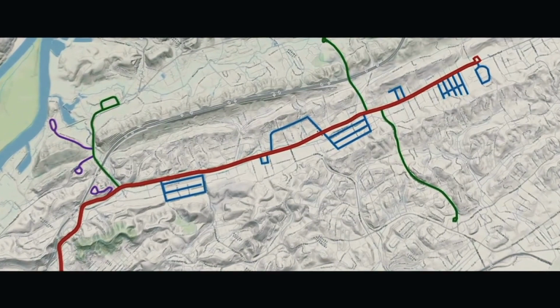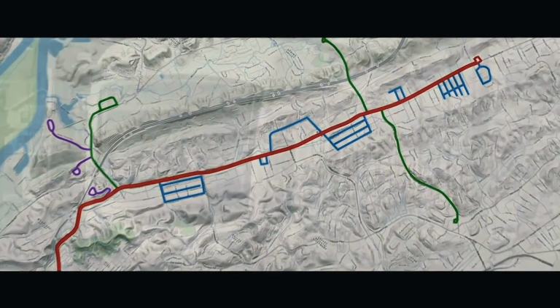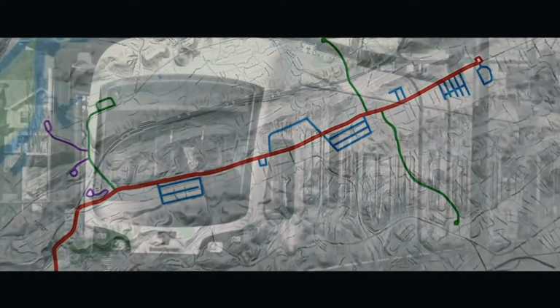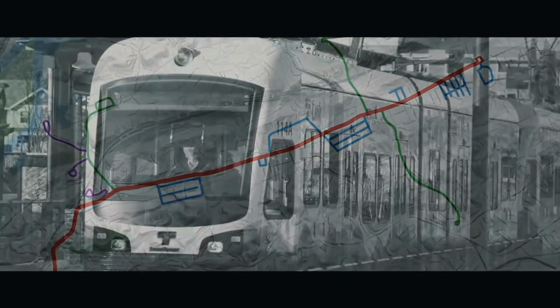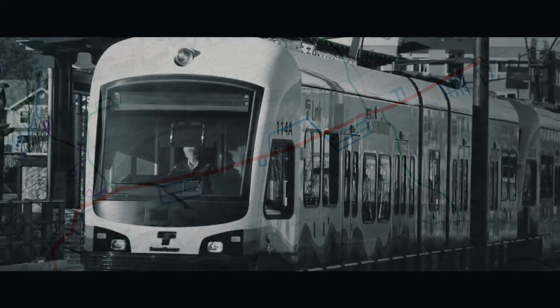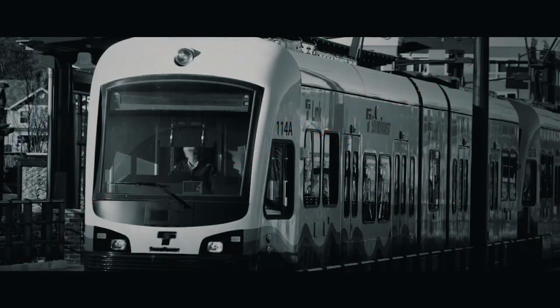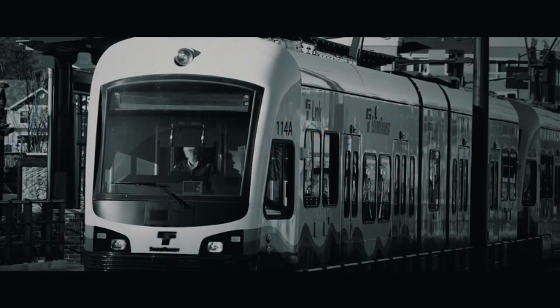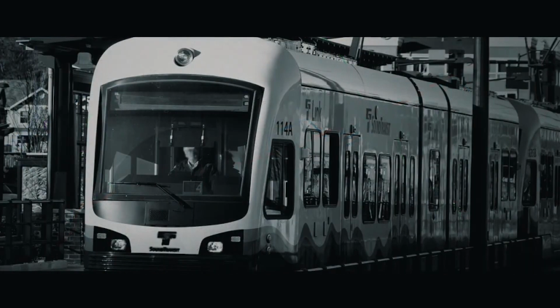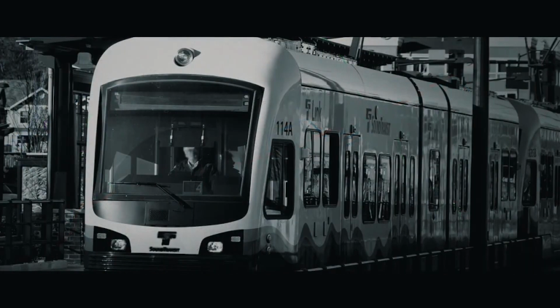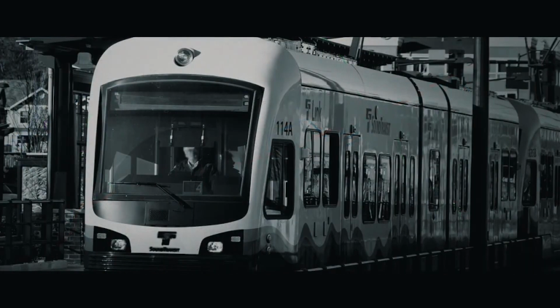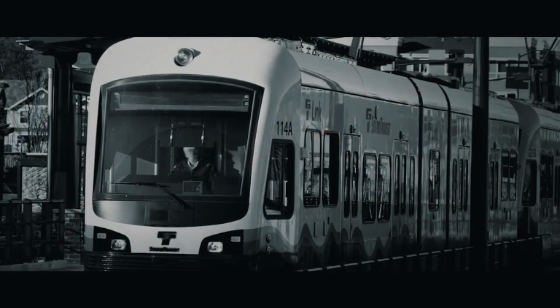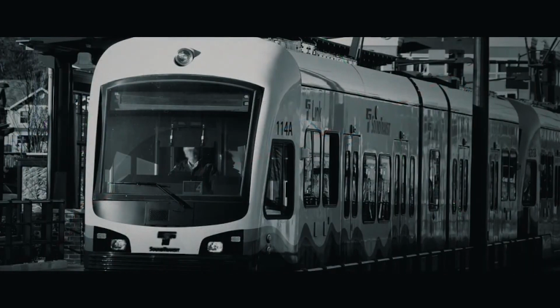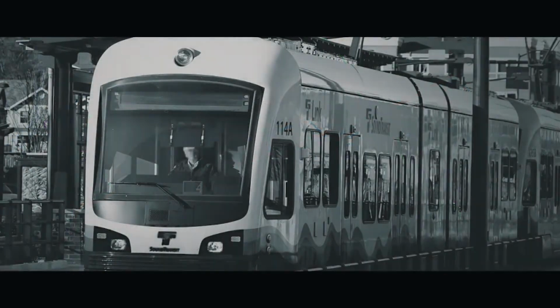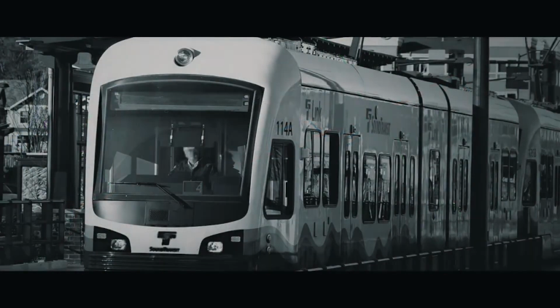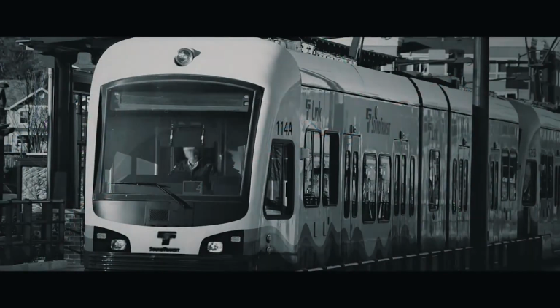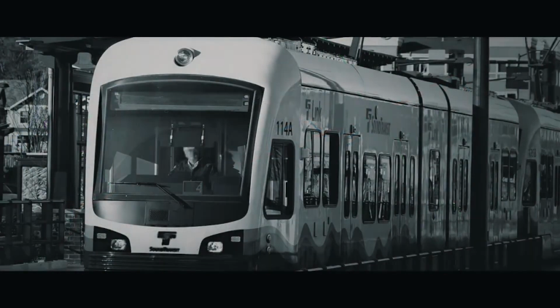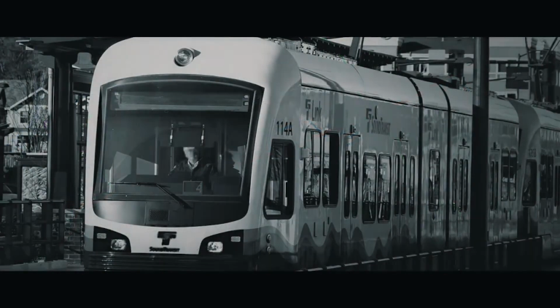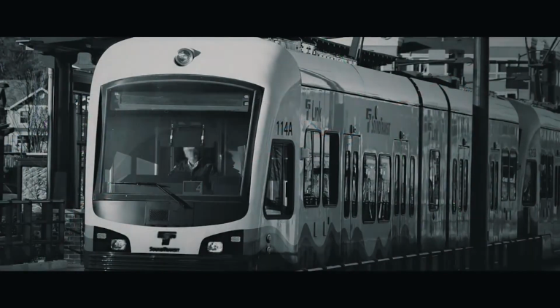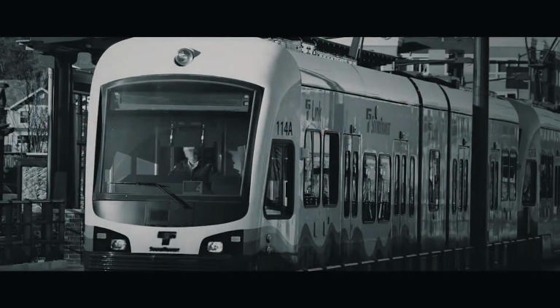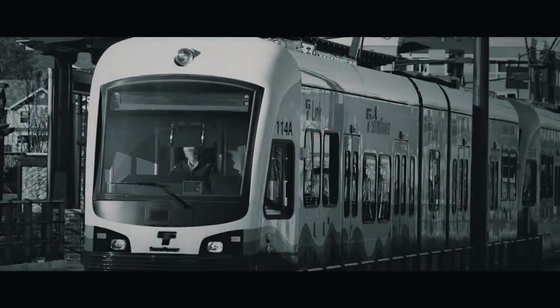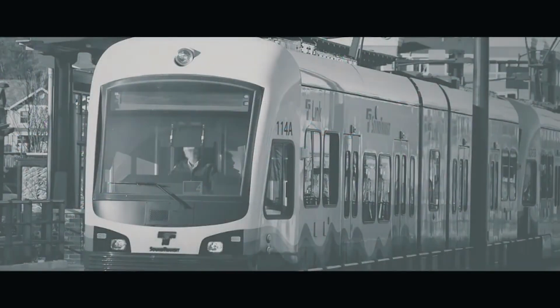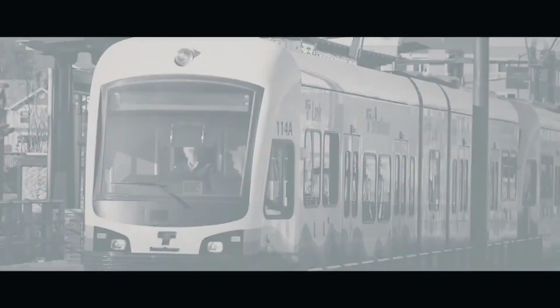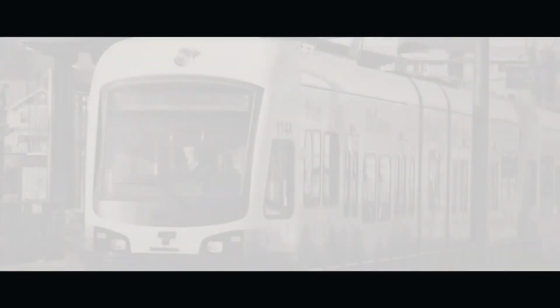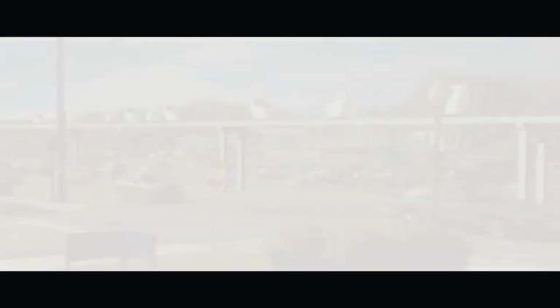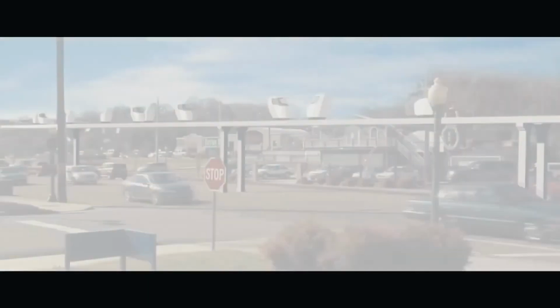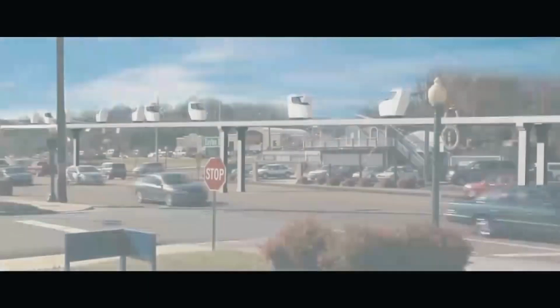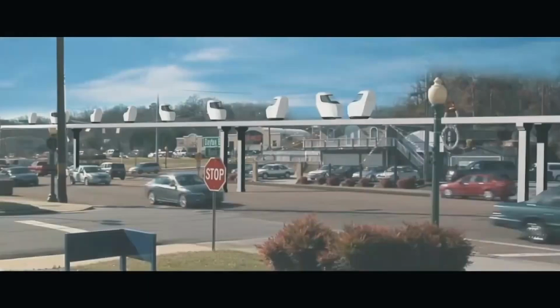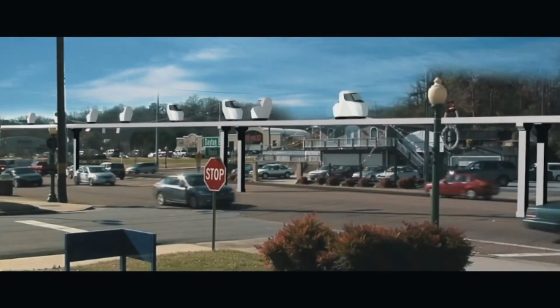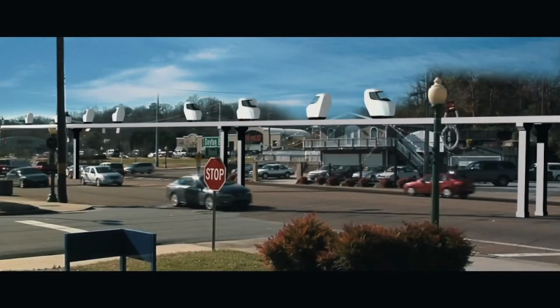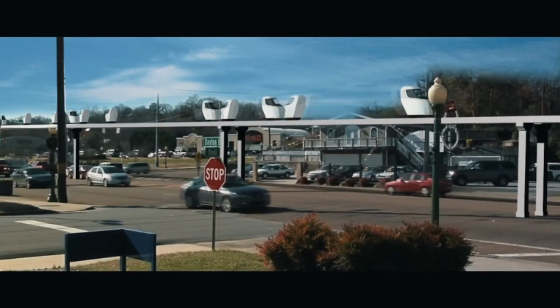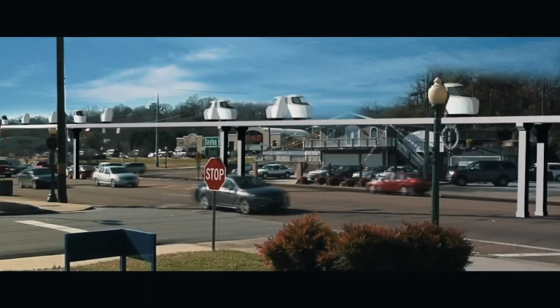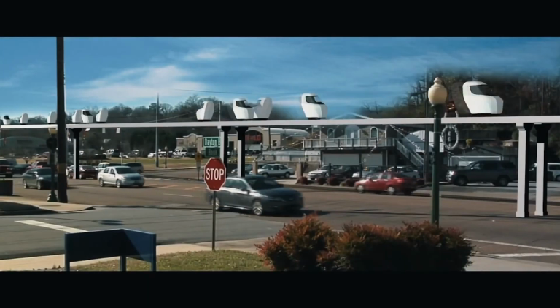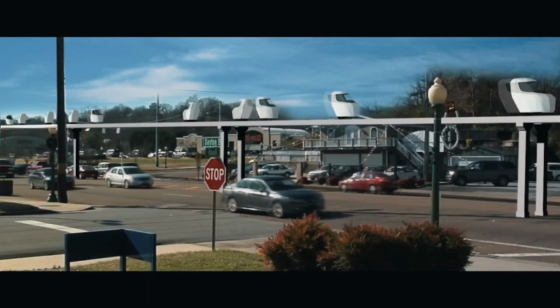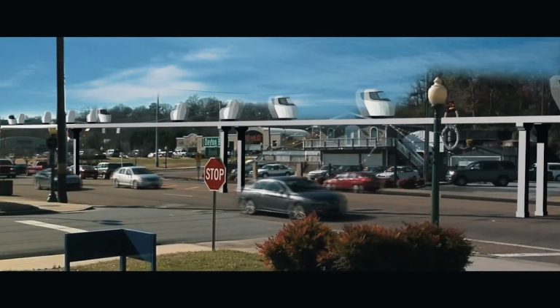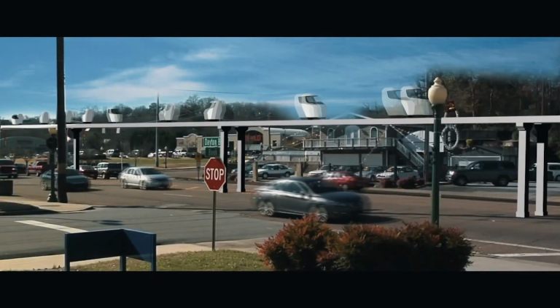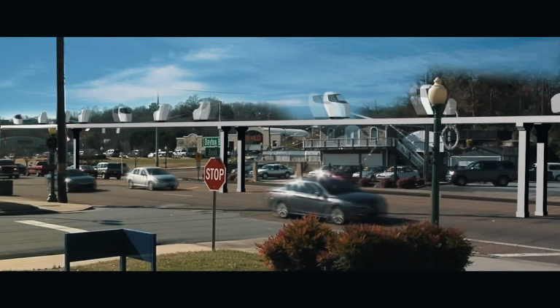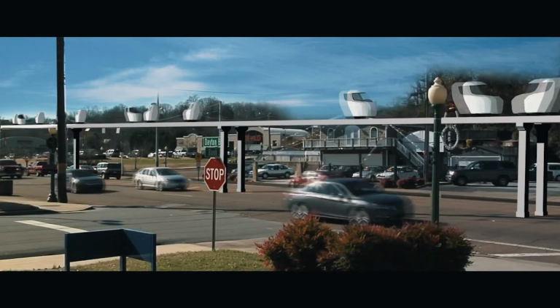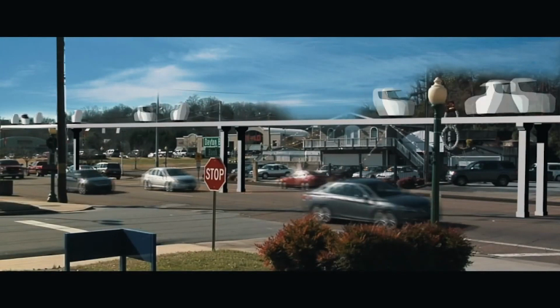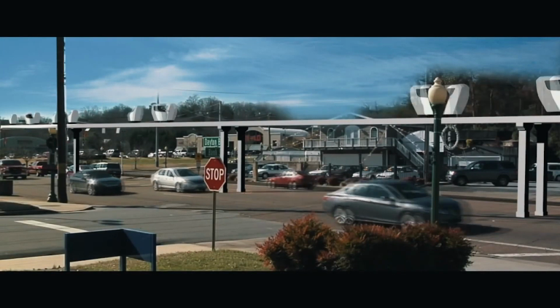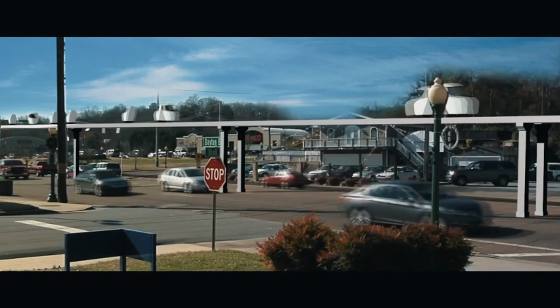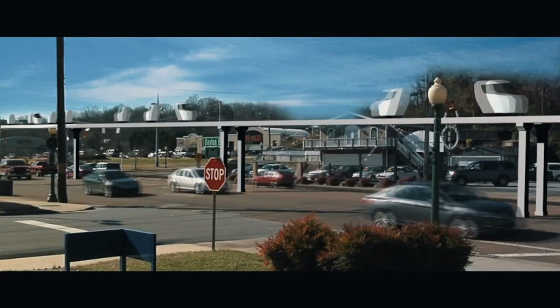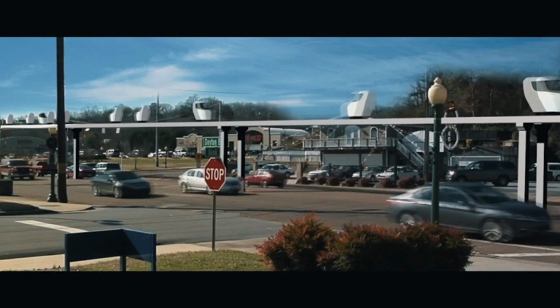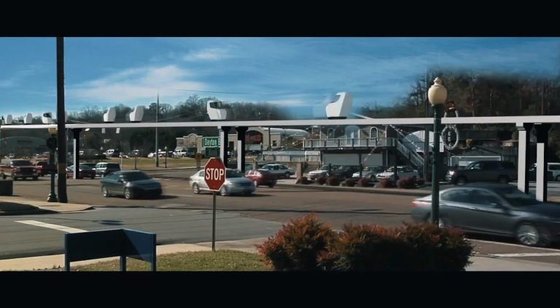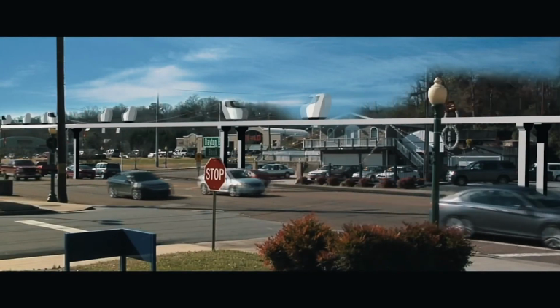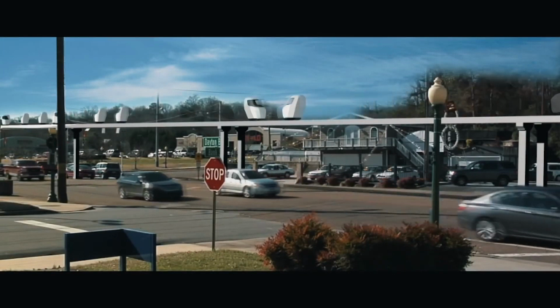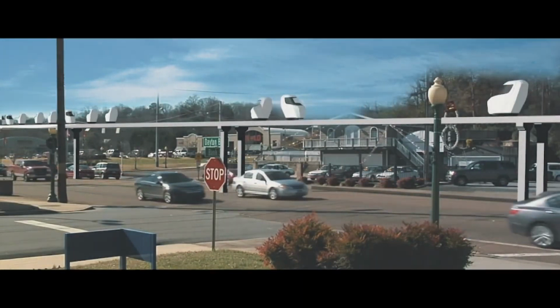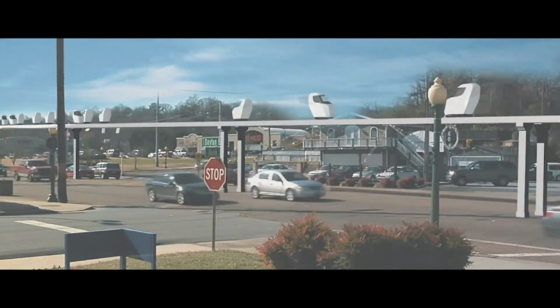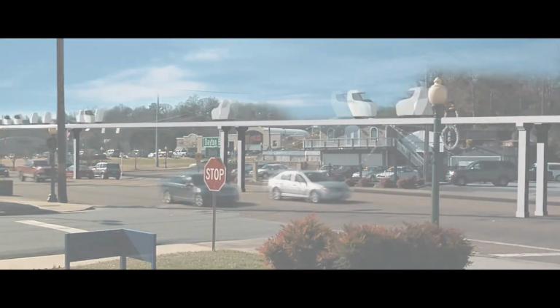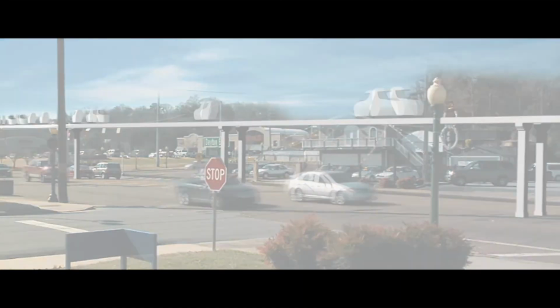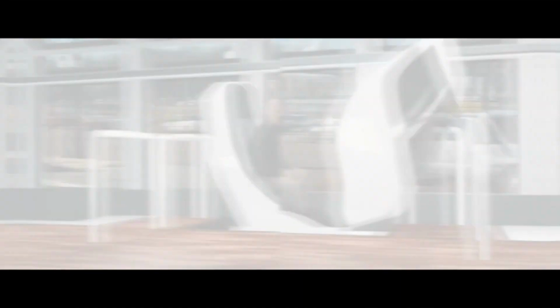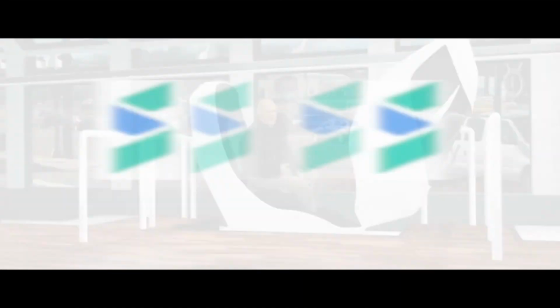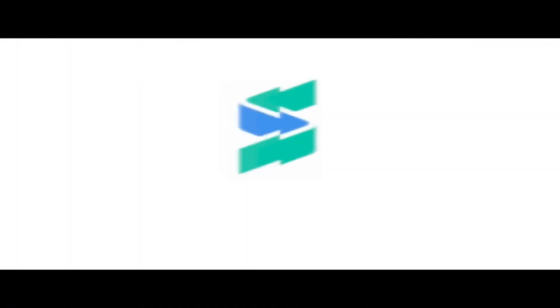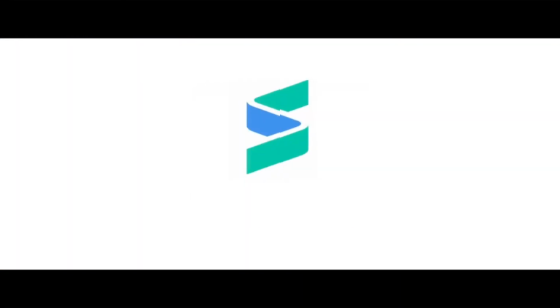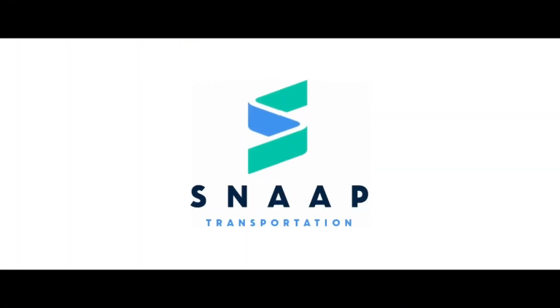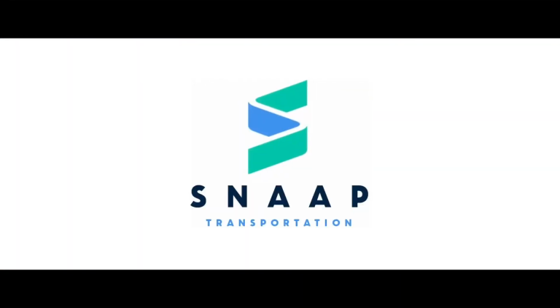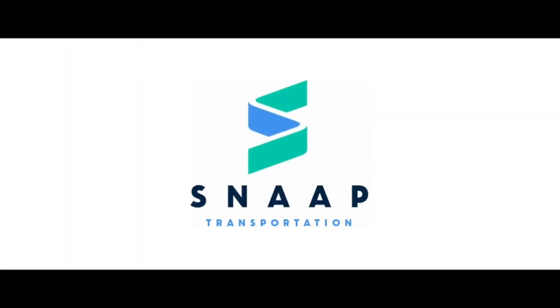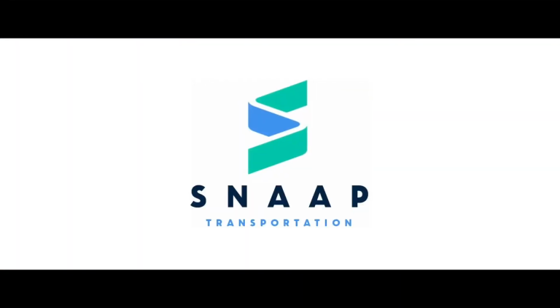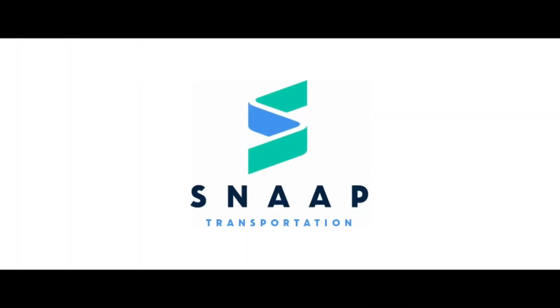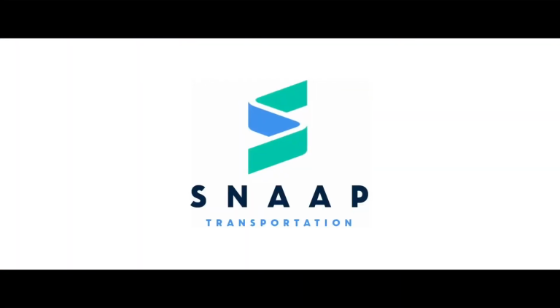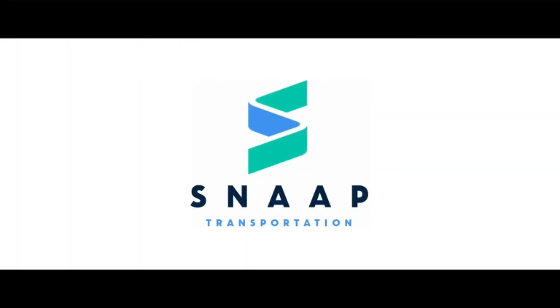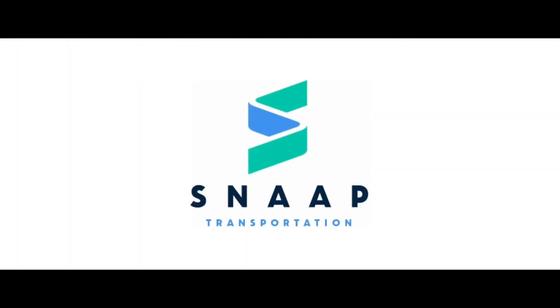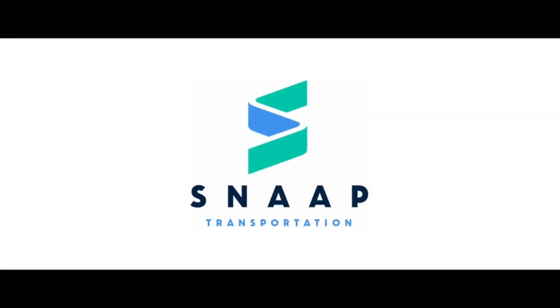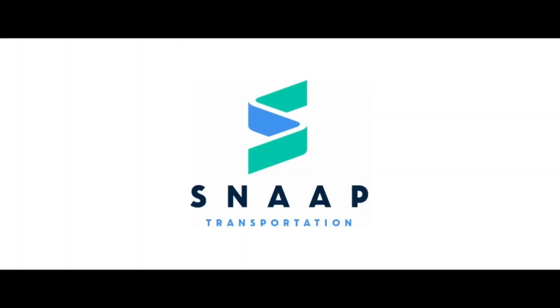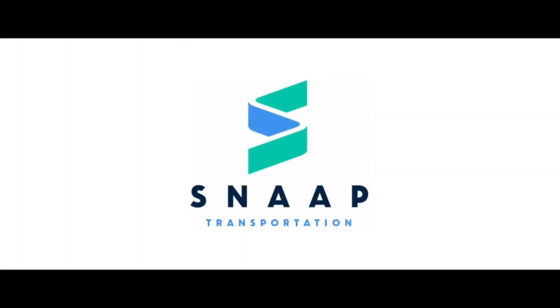Say goodbye to mass transit. Welcome to Snap Transportation — a sustainable alternative to personal transportation, in a Snap.